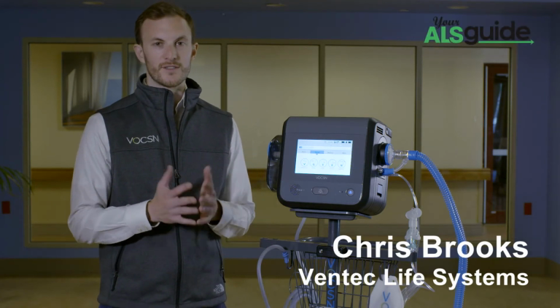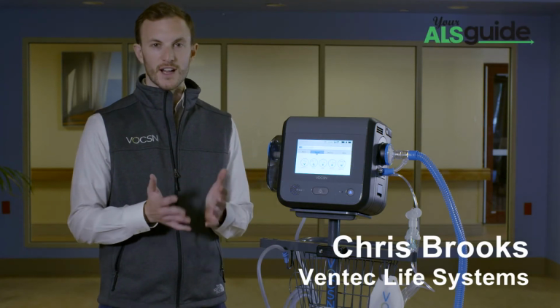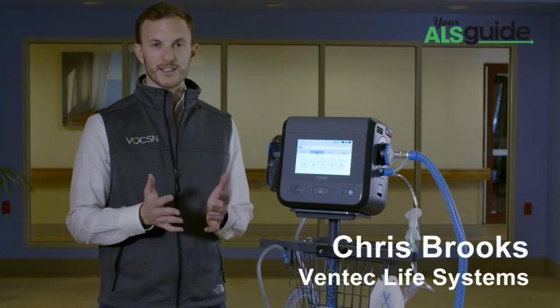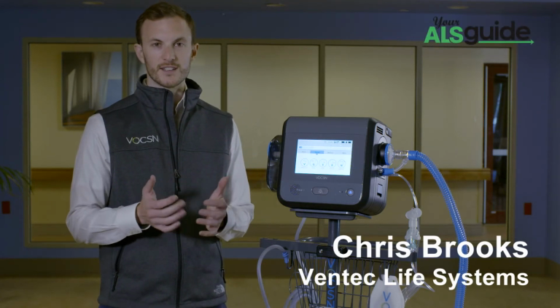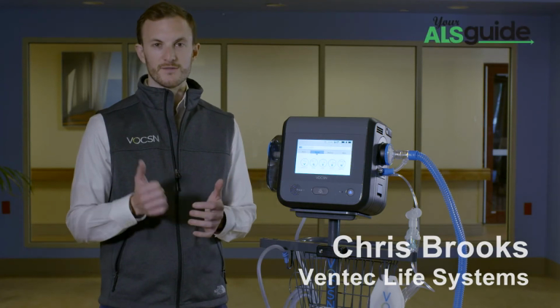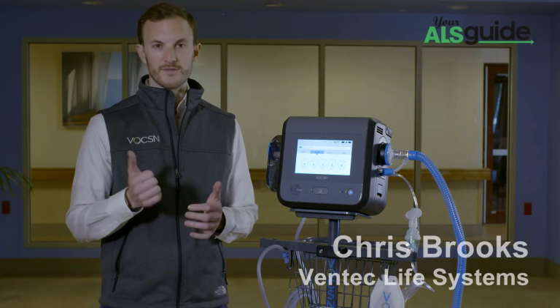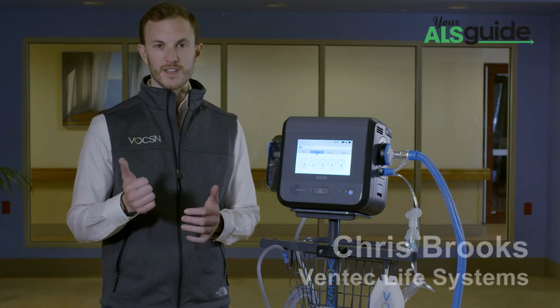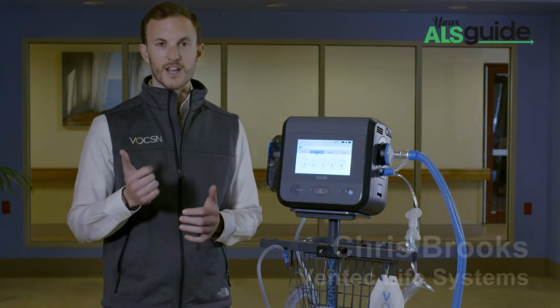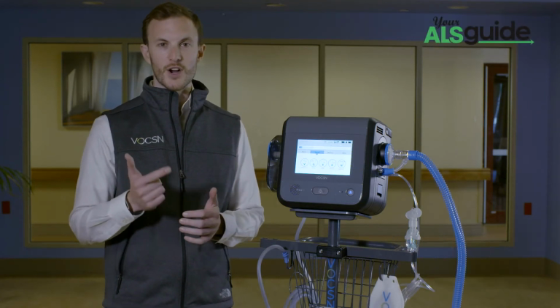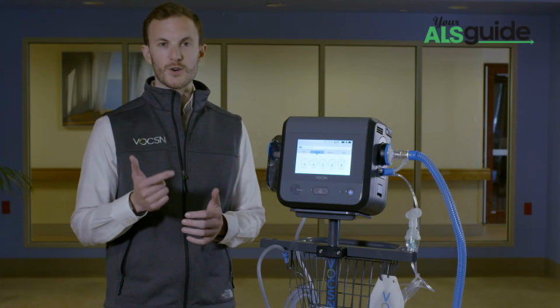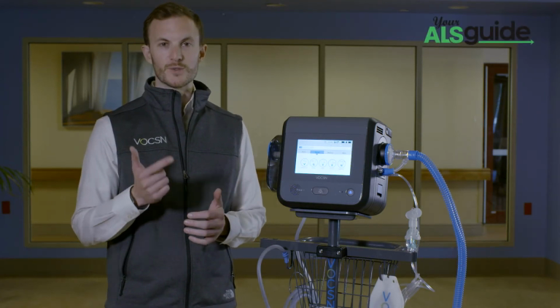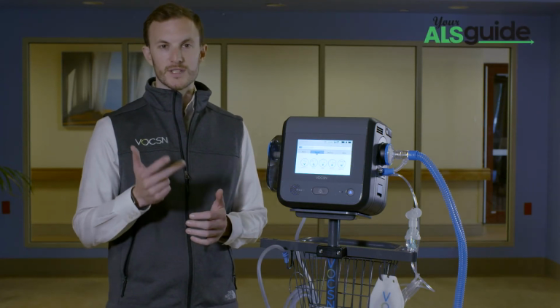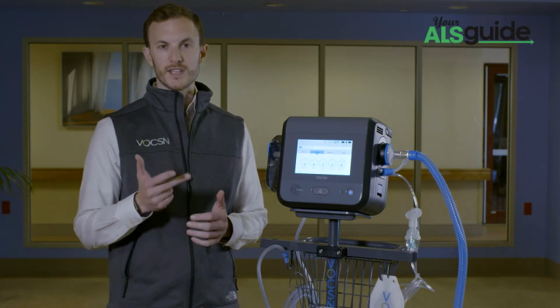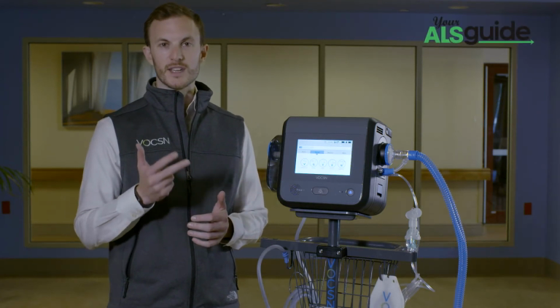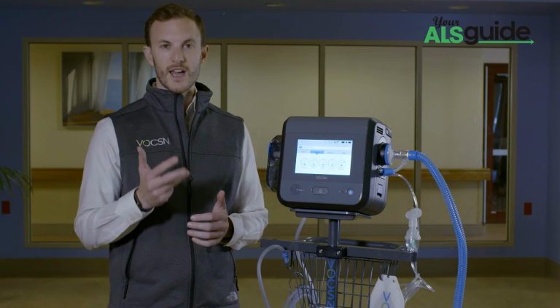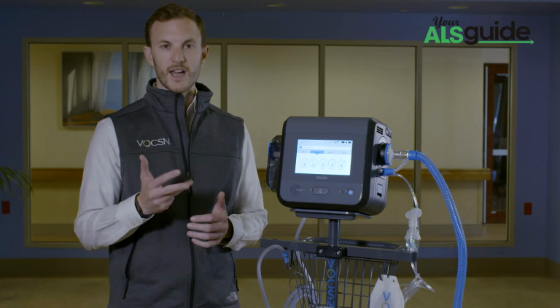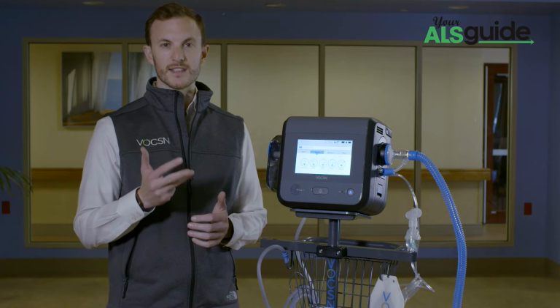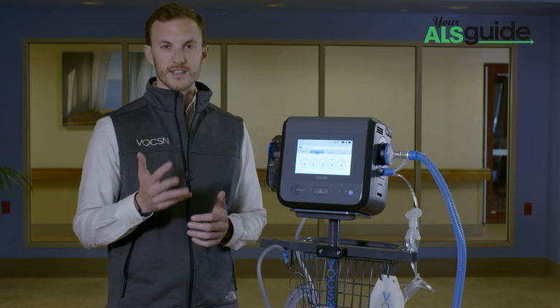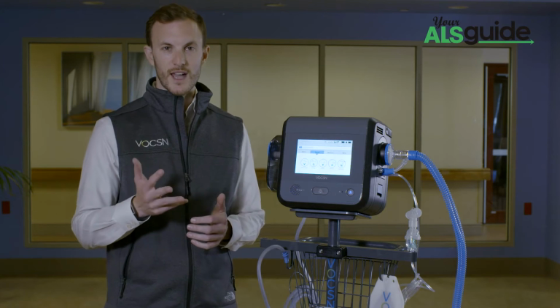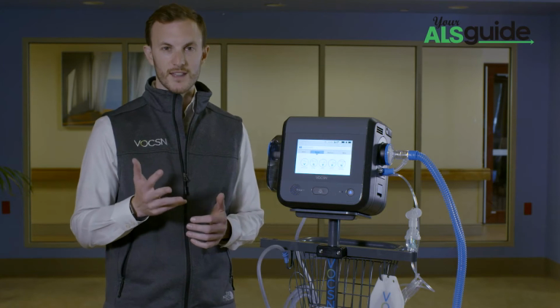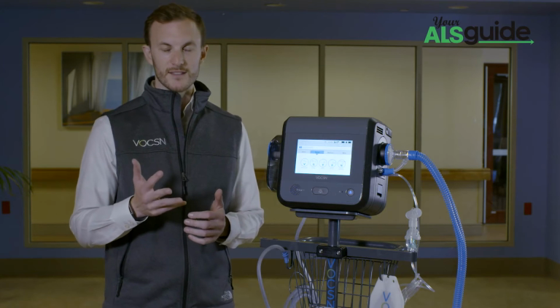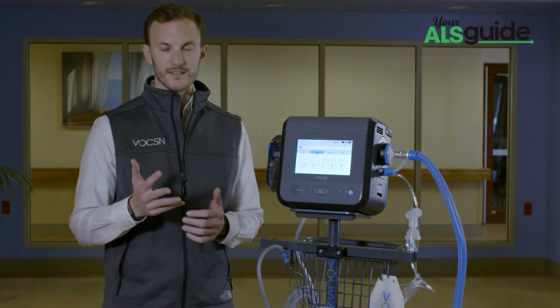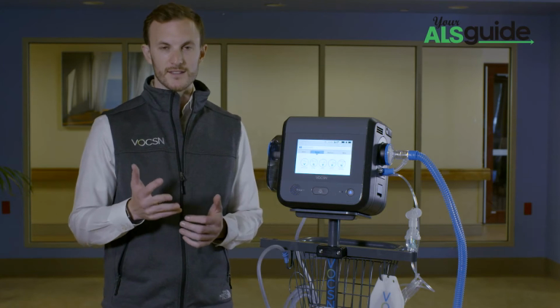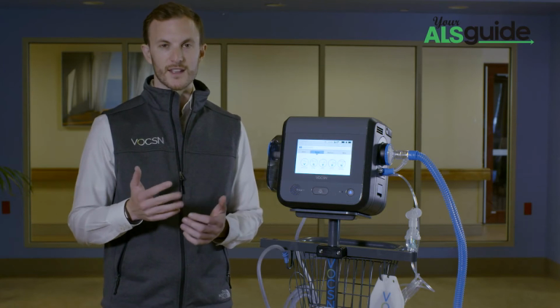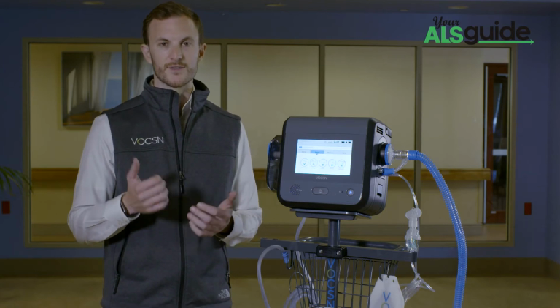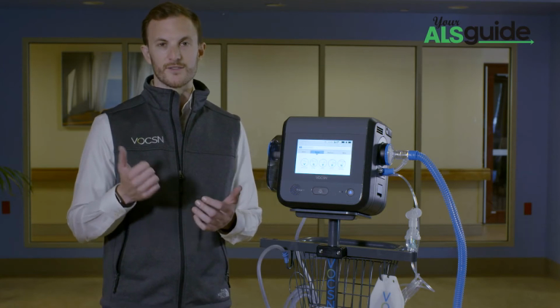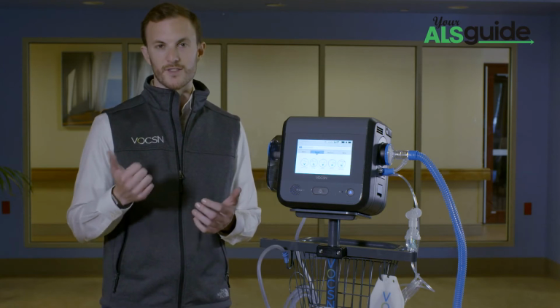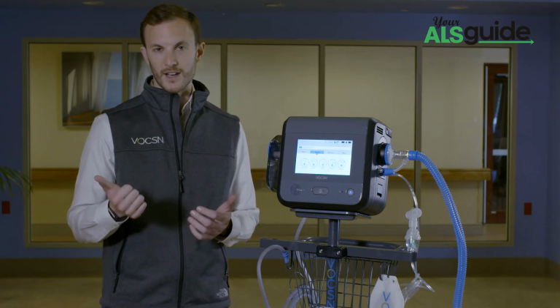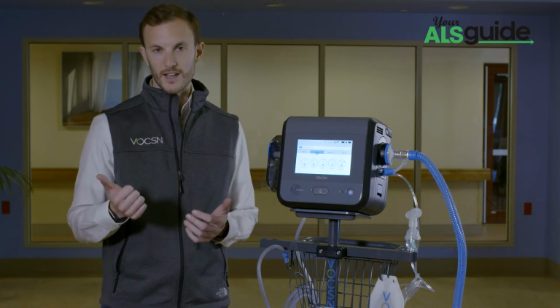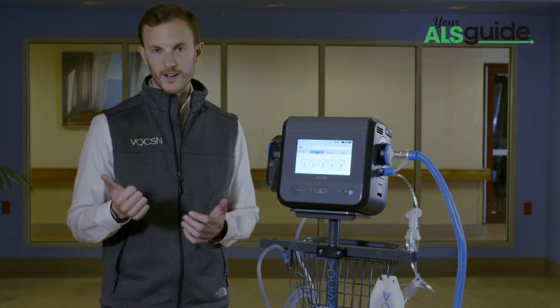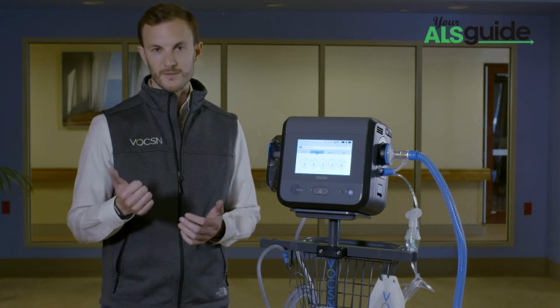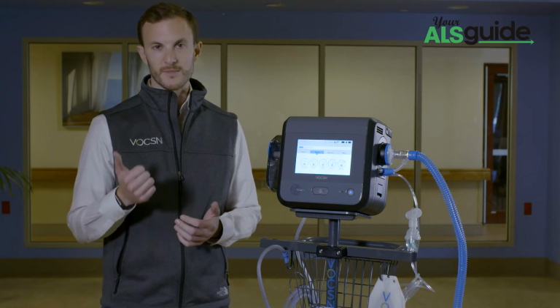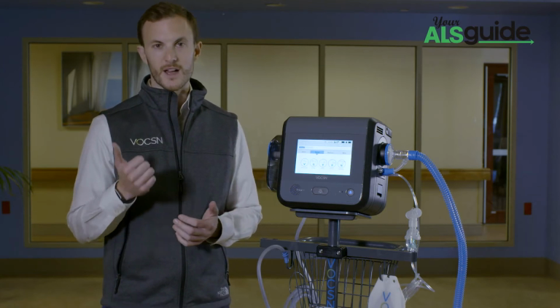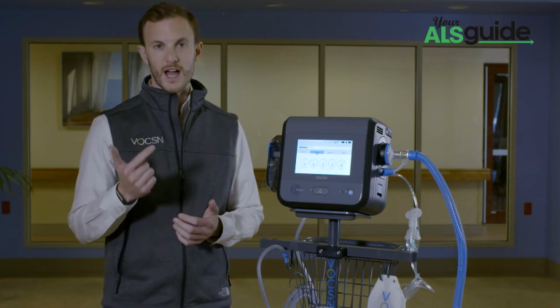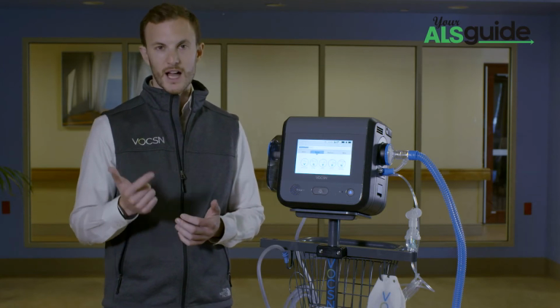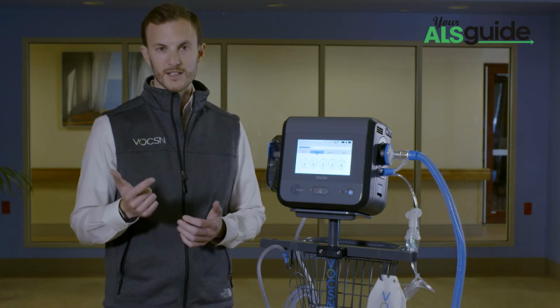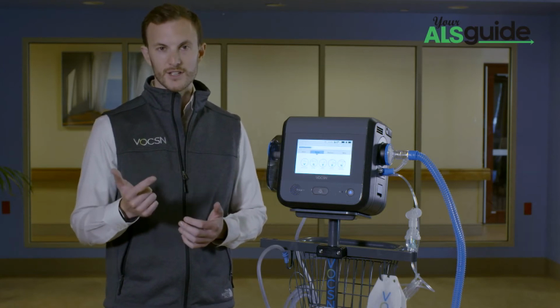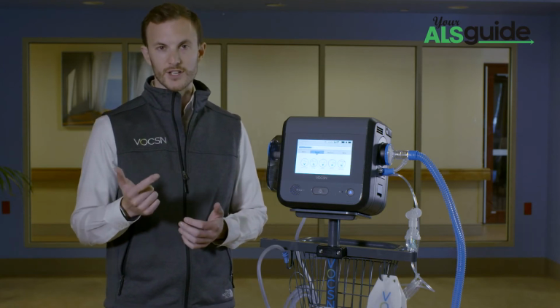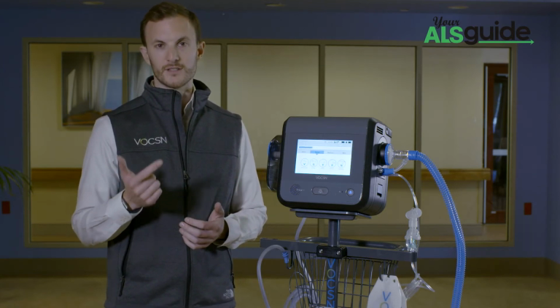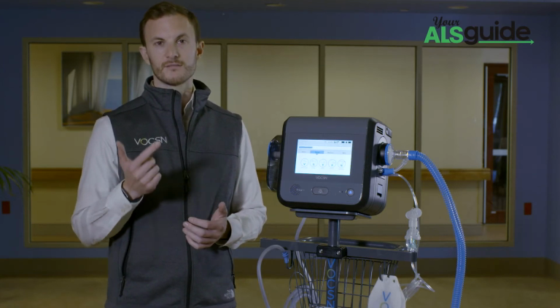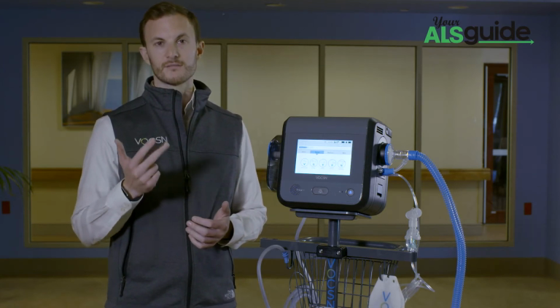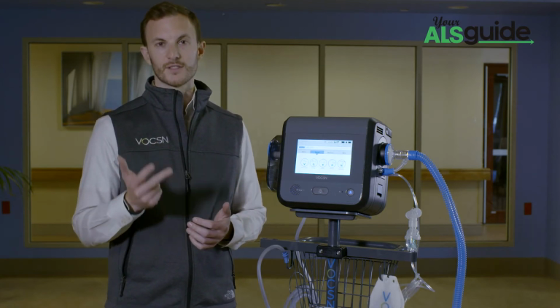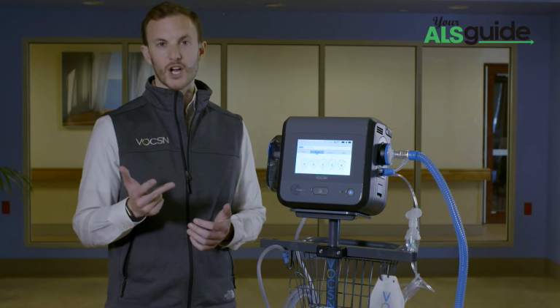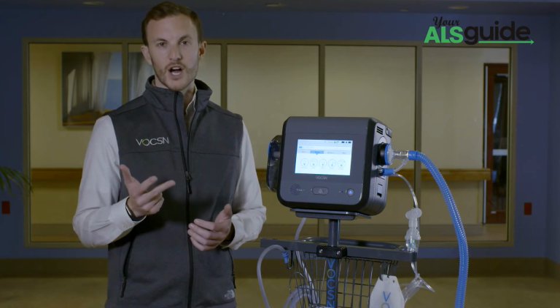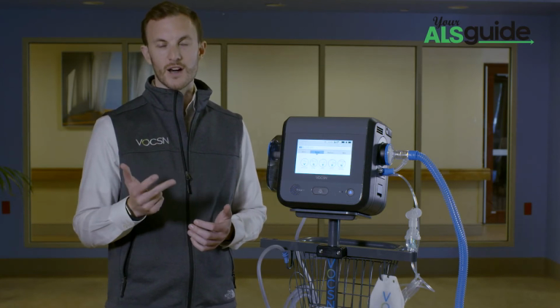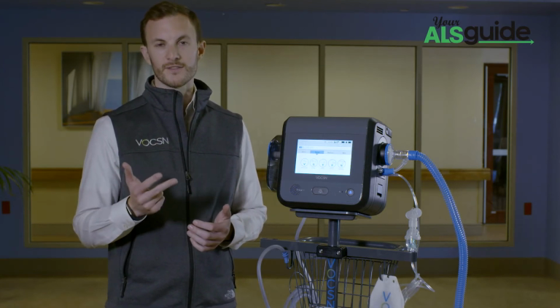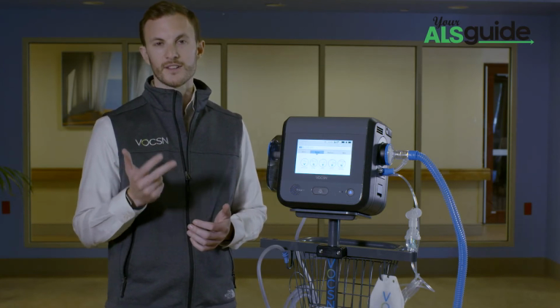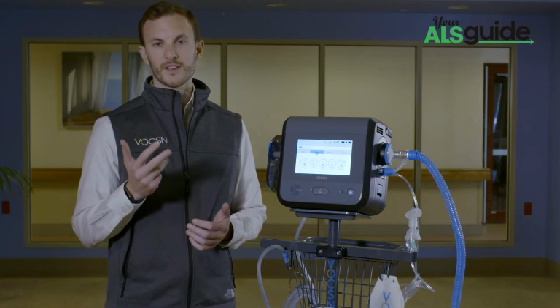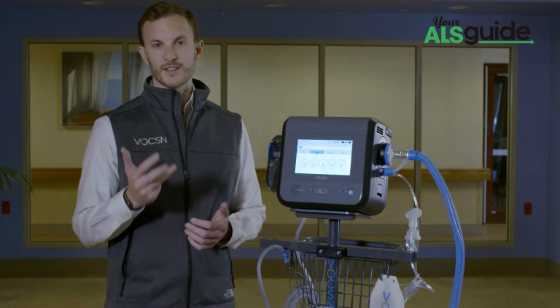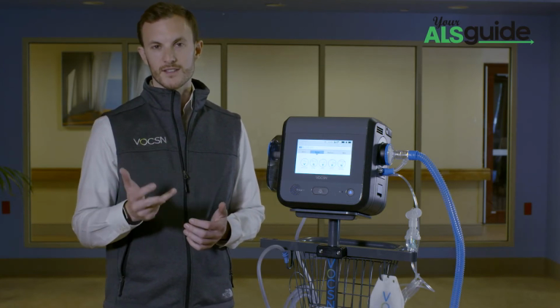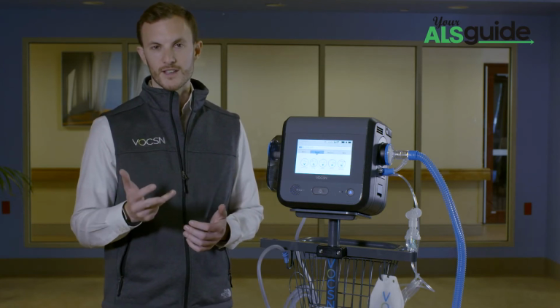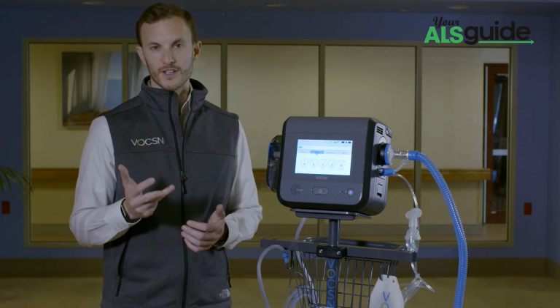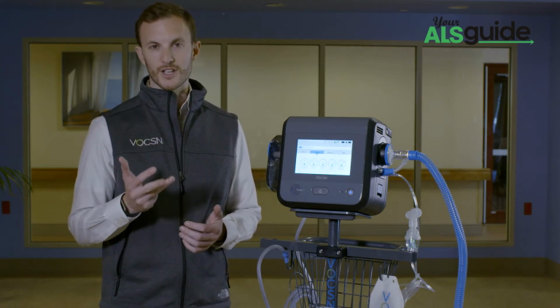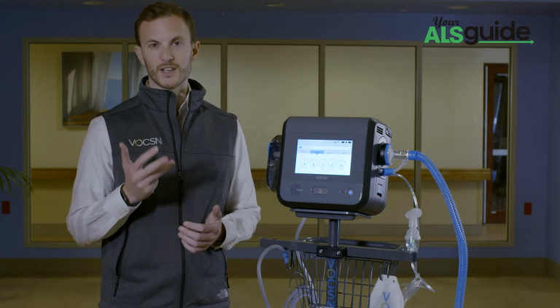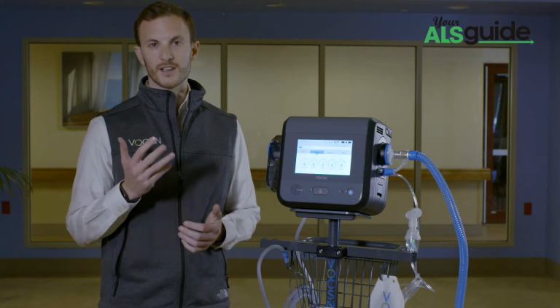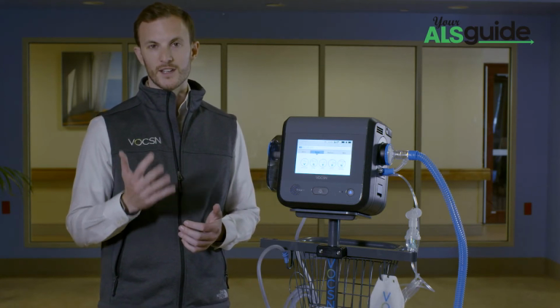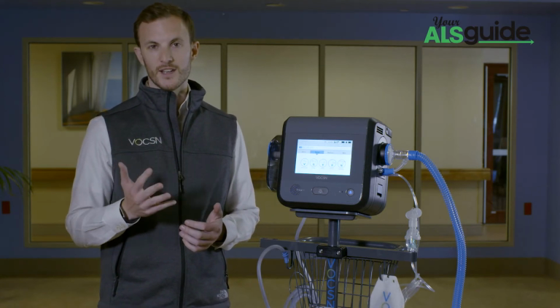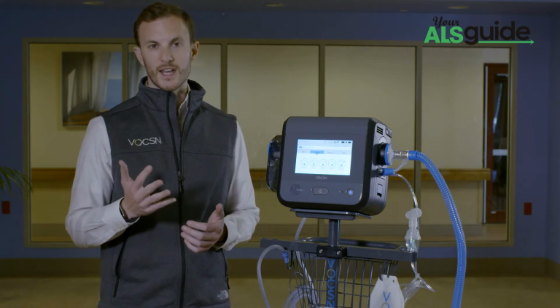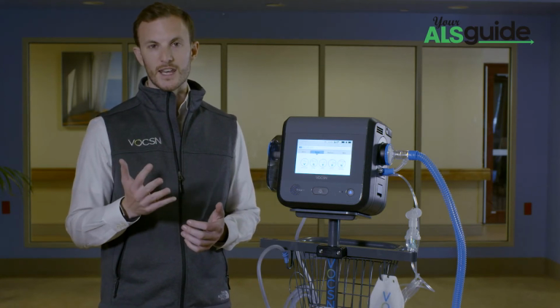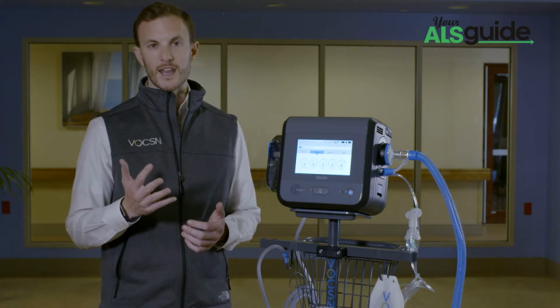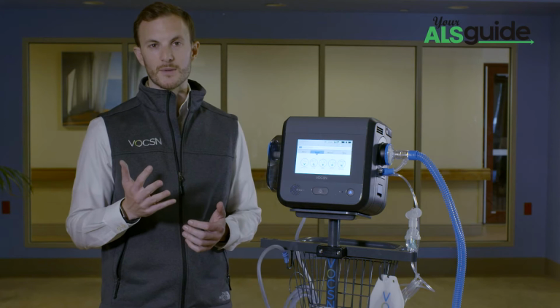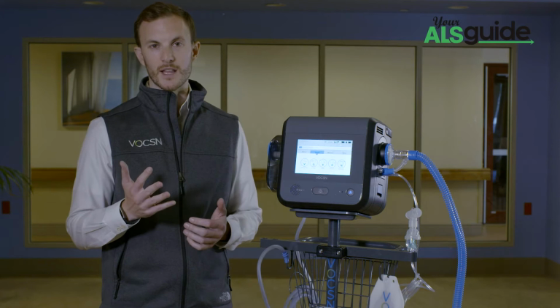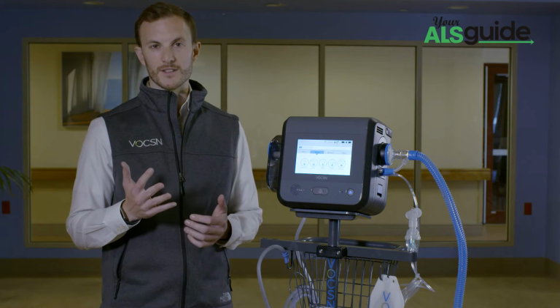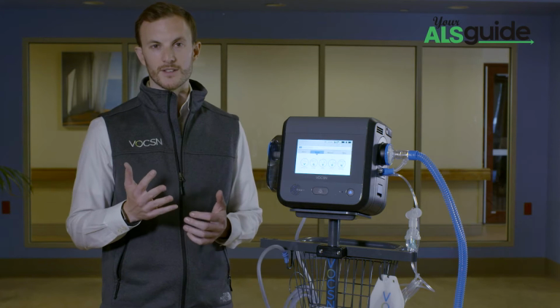Voxin — V-O-C-S-N — stands for ventilator, oxygen, cough, suction, and nebulizer.